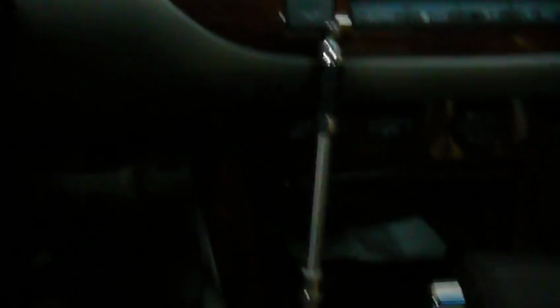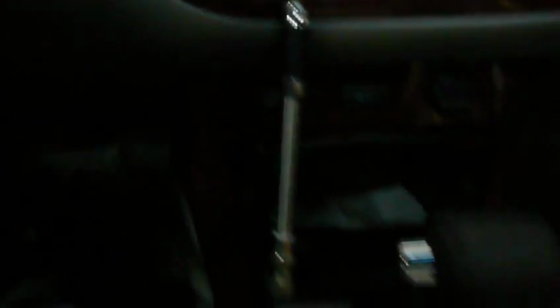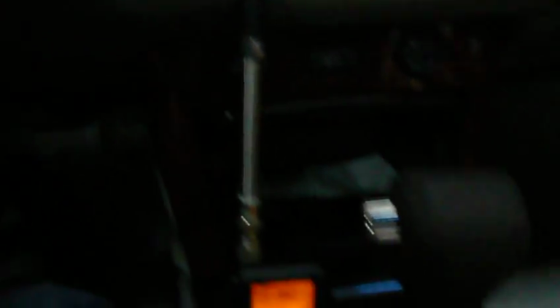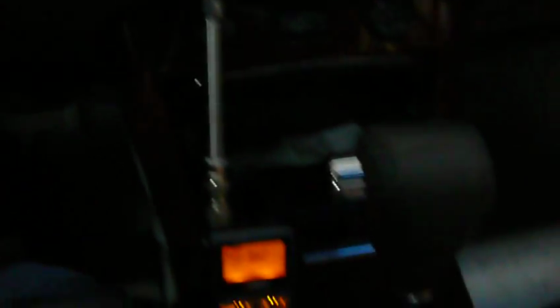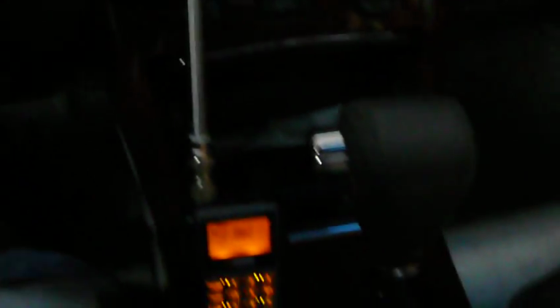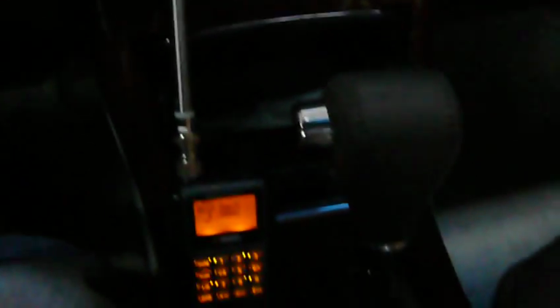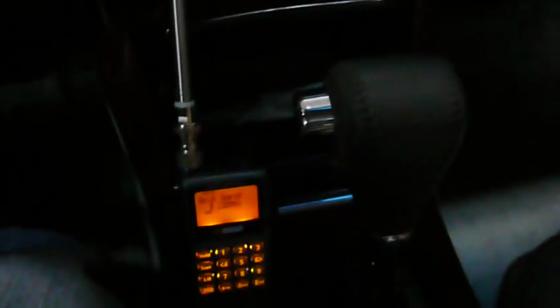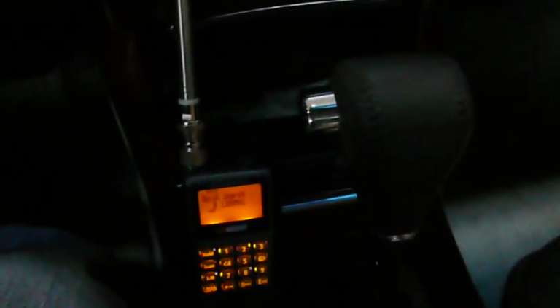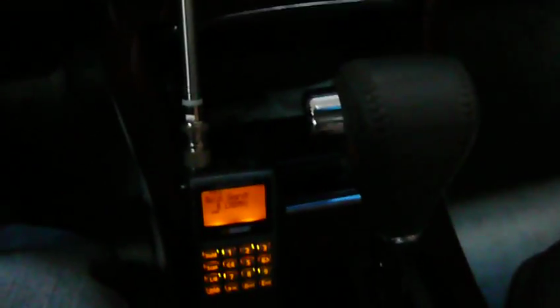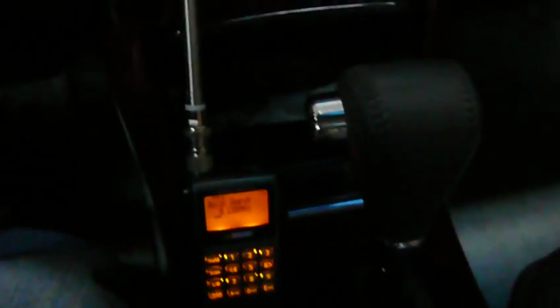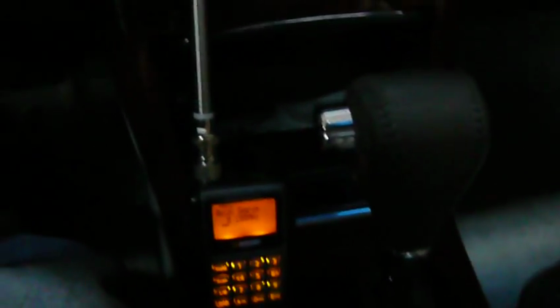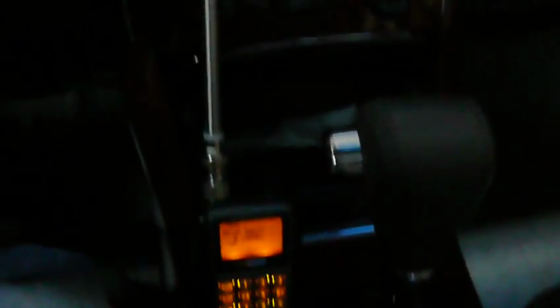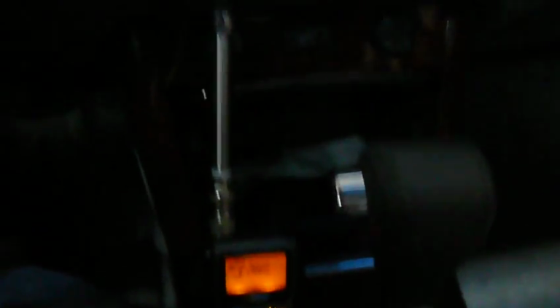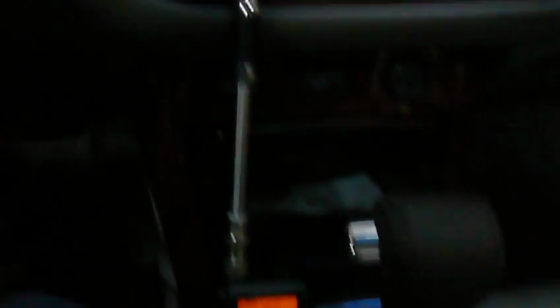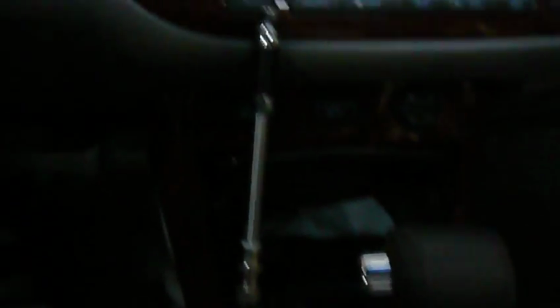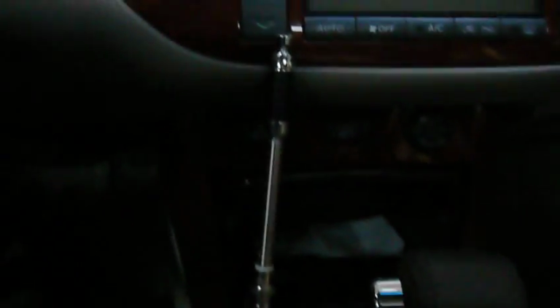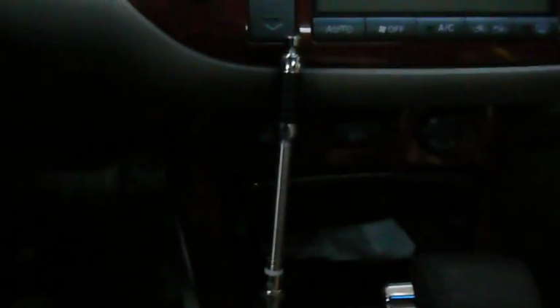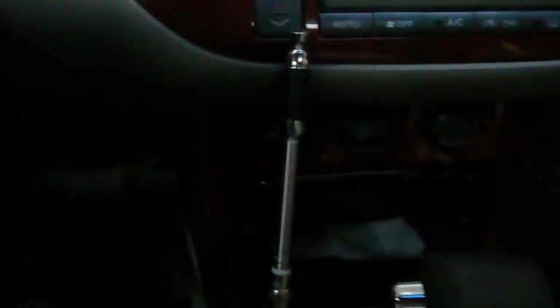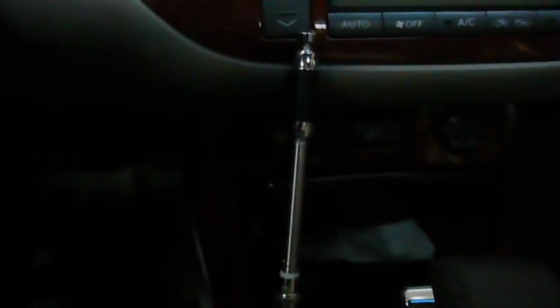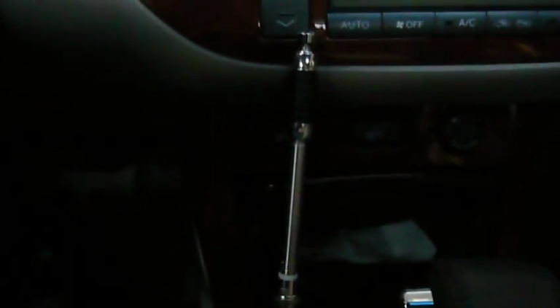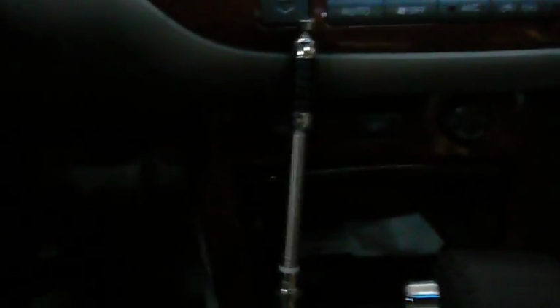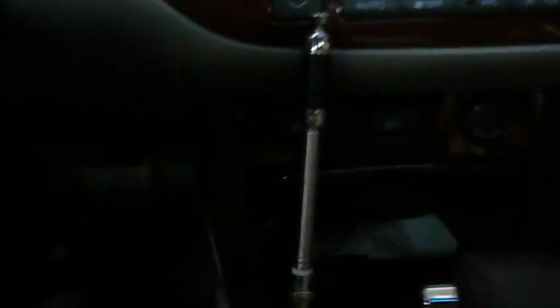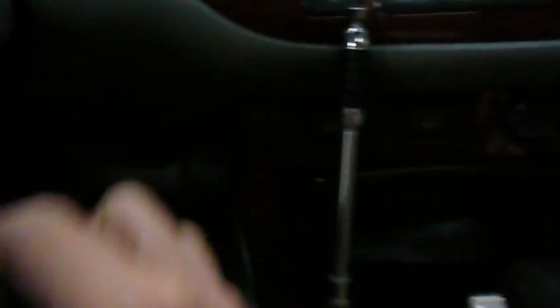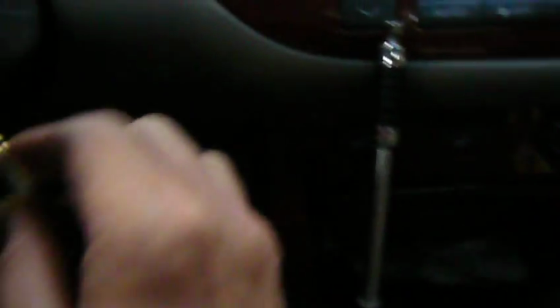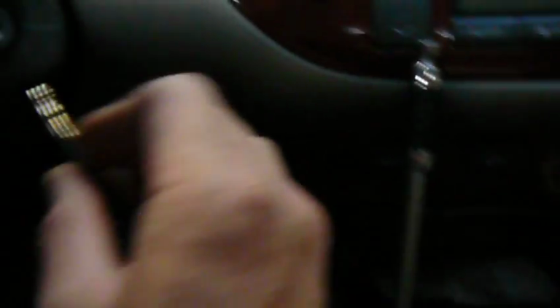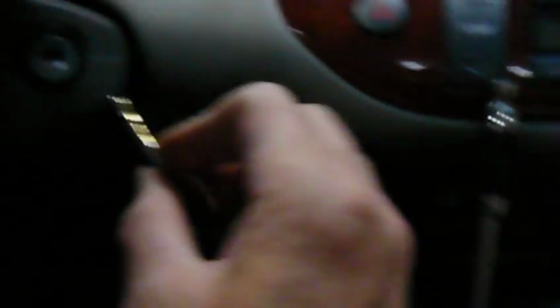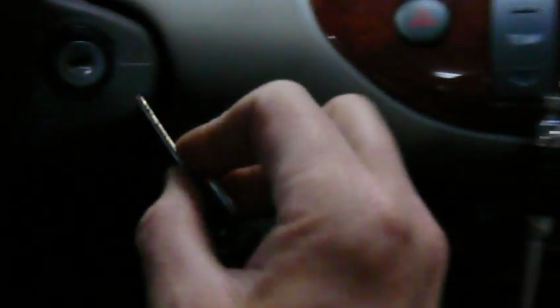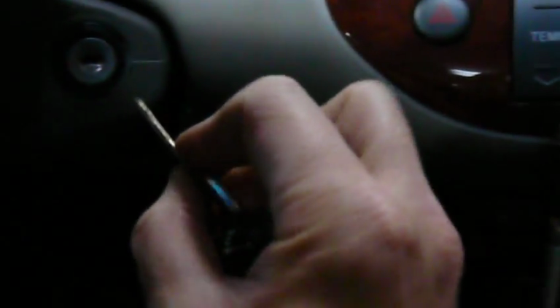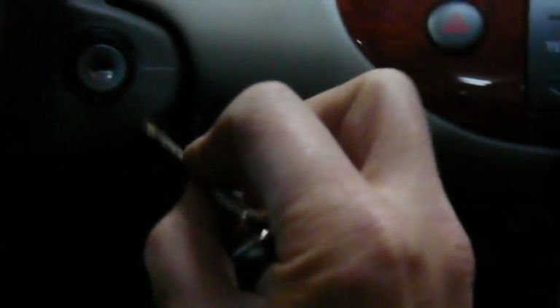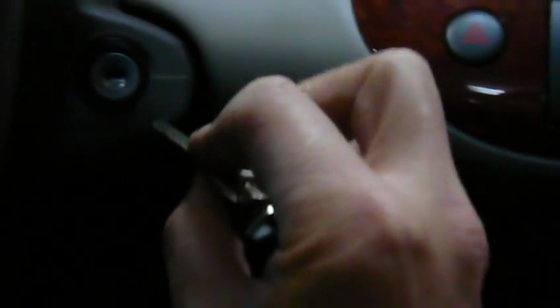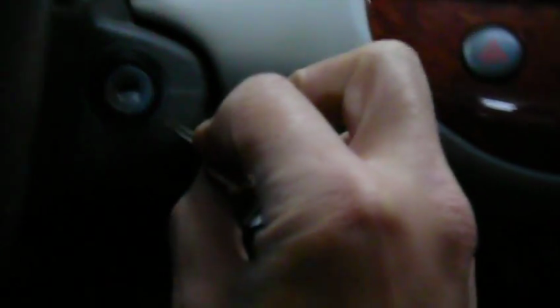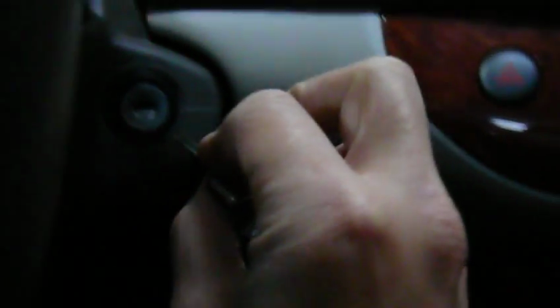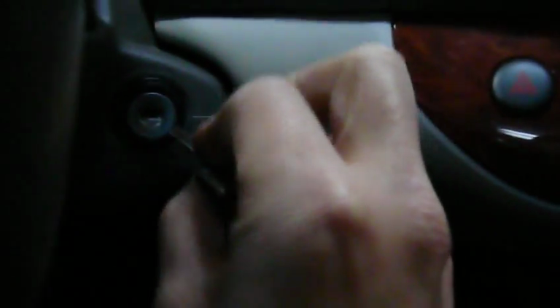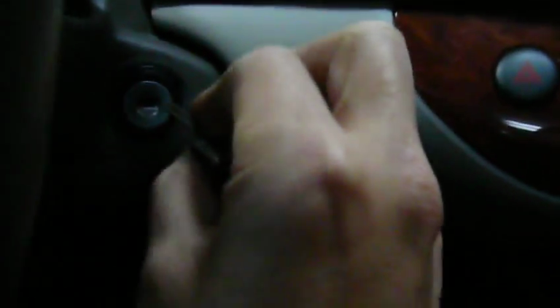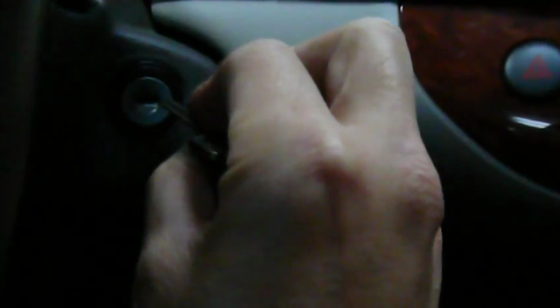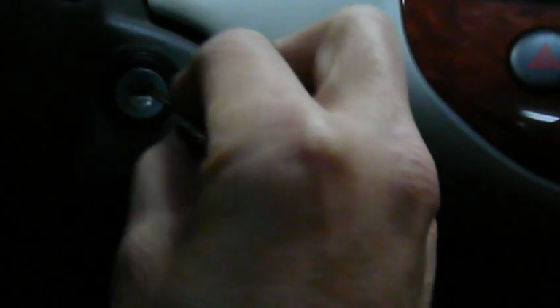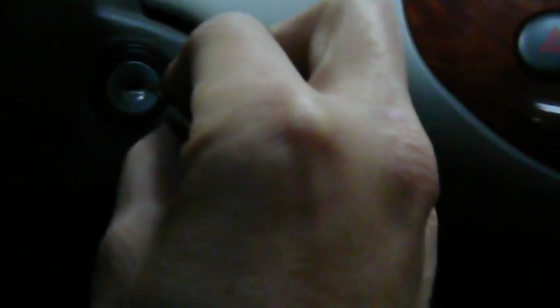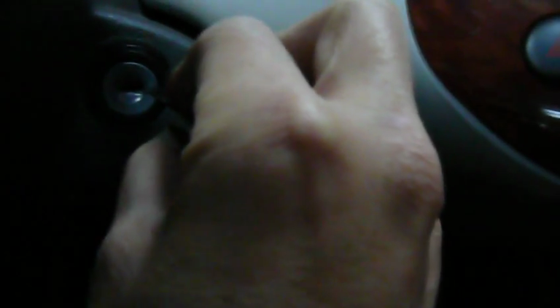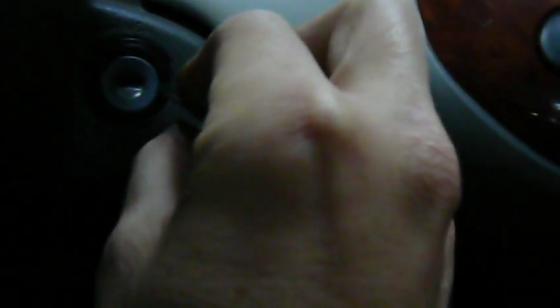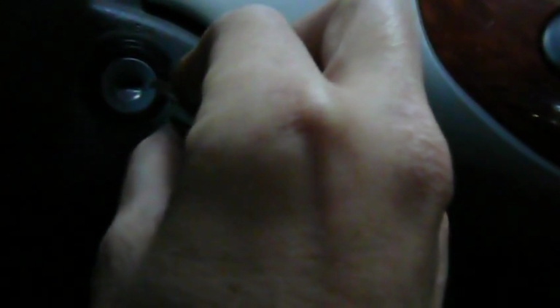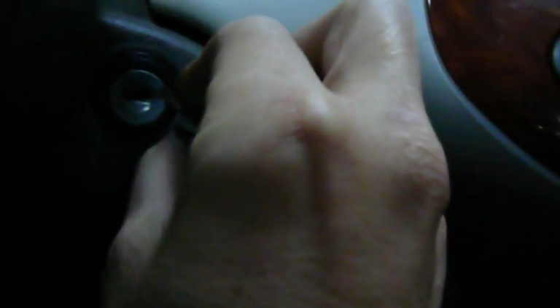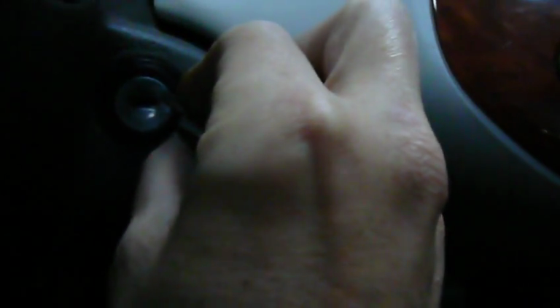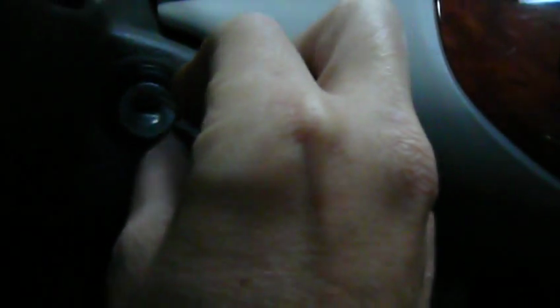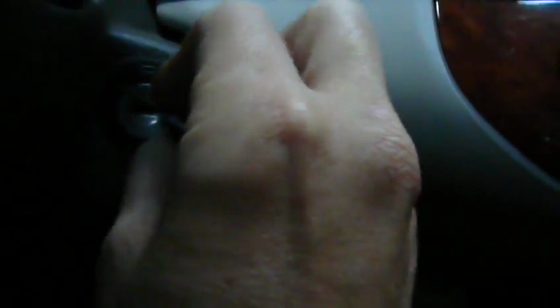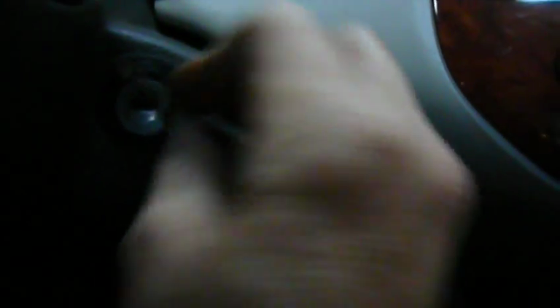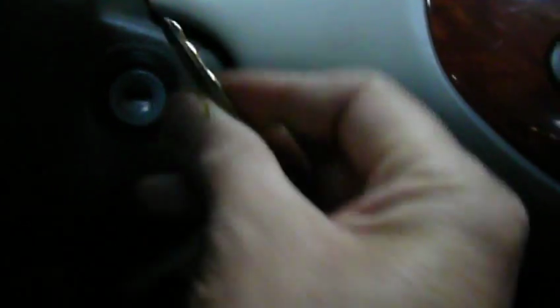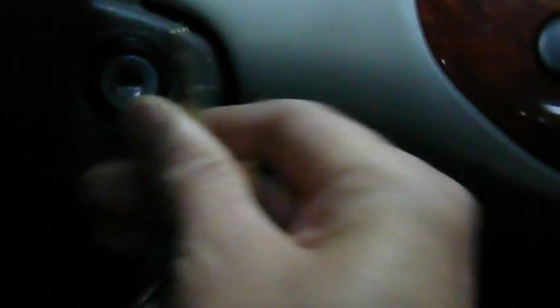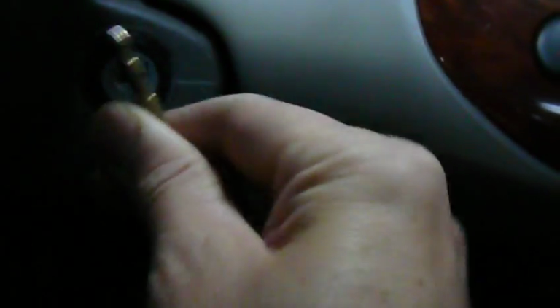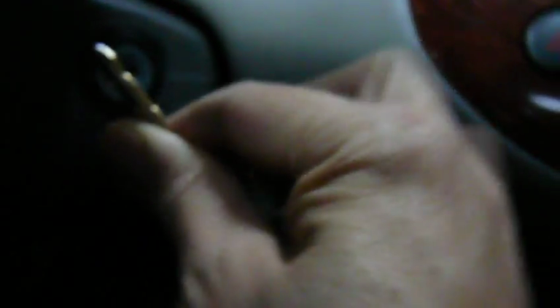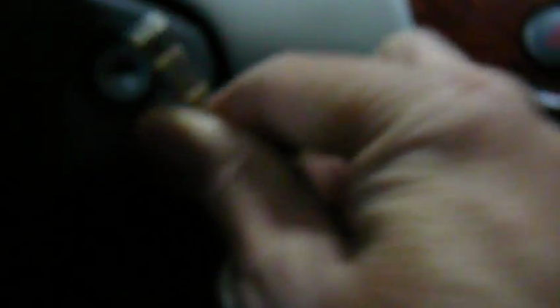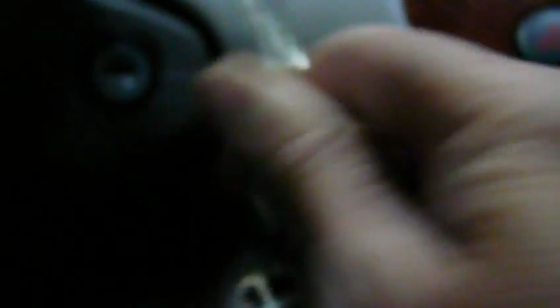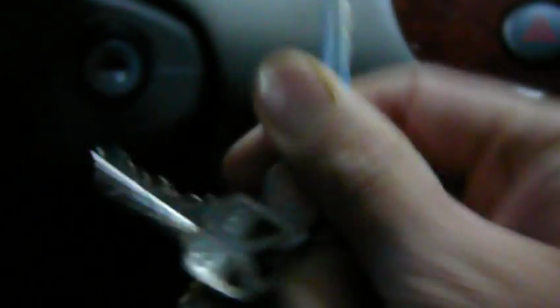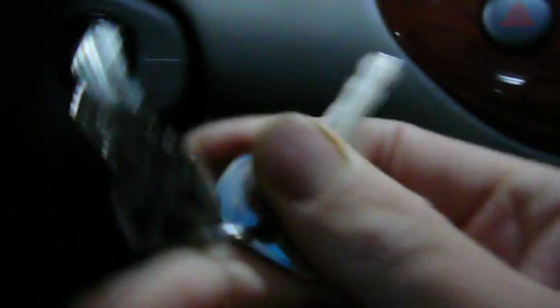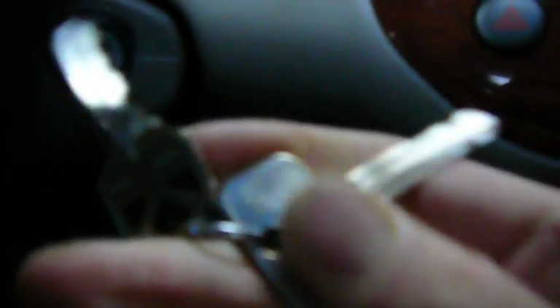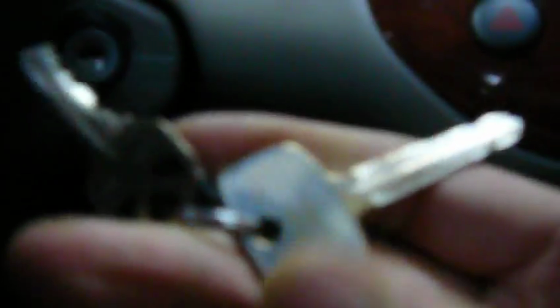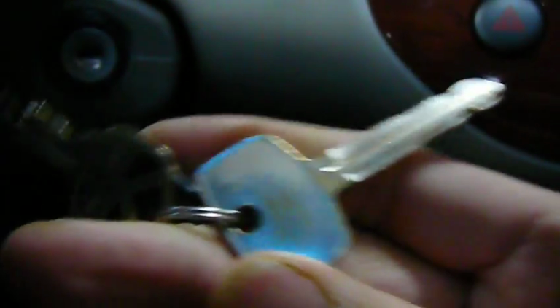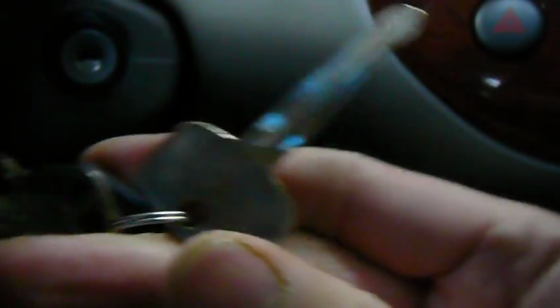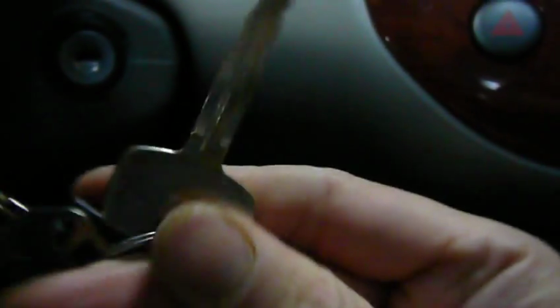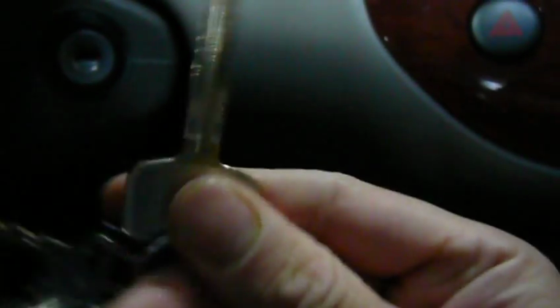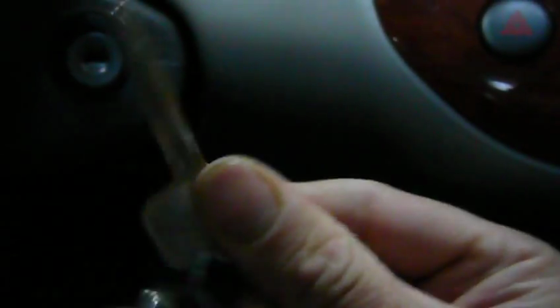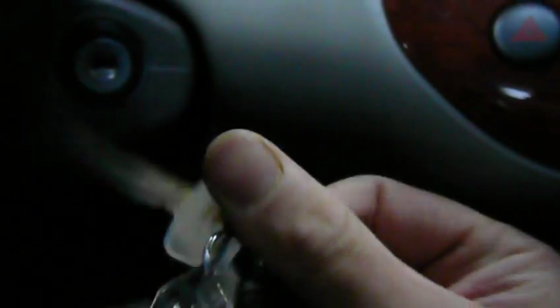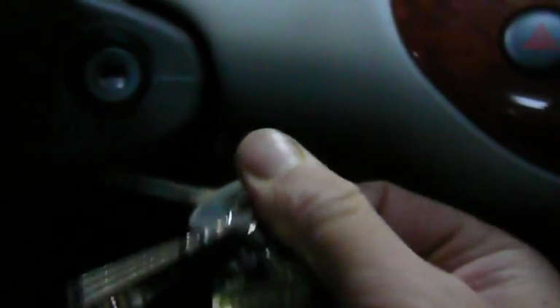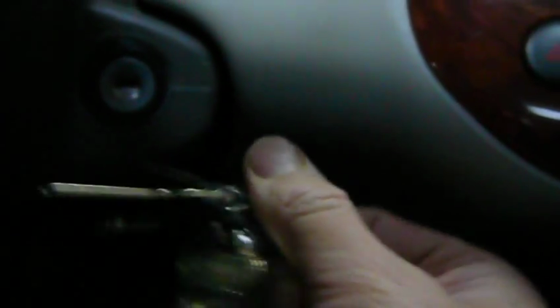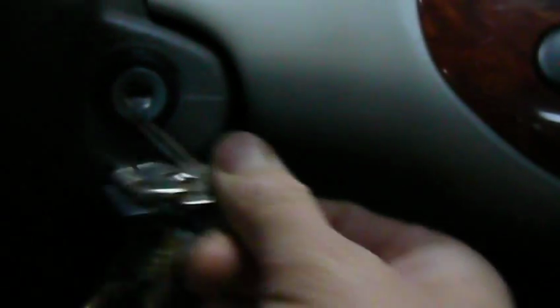Let's try it again with another key. This key doesn't even have an RFID chip at all.